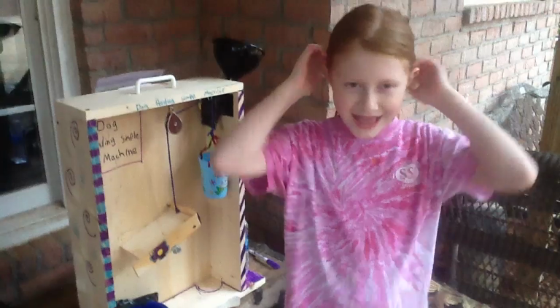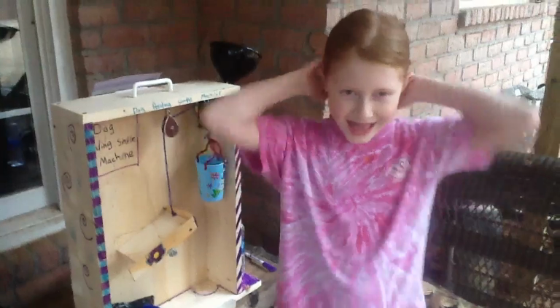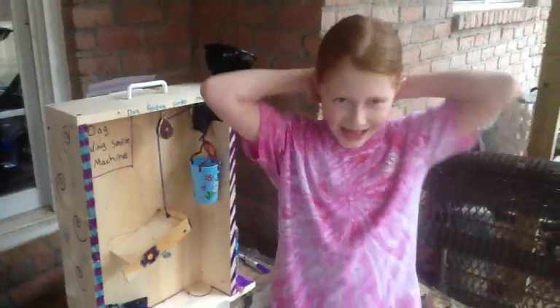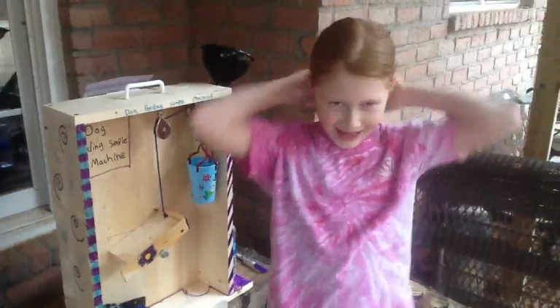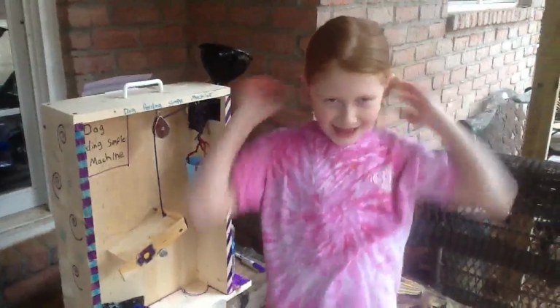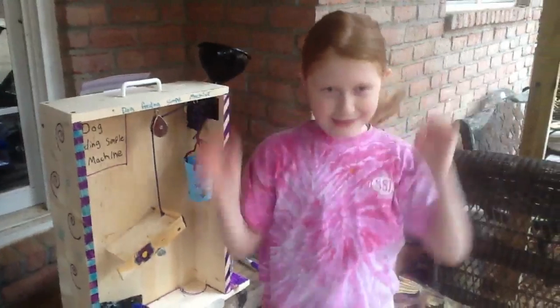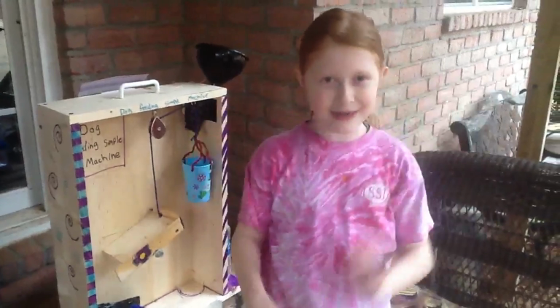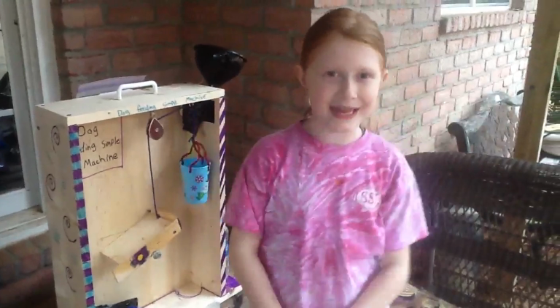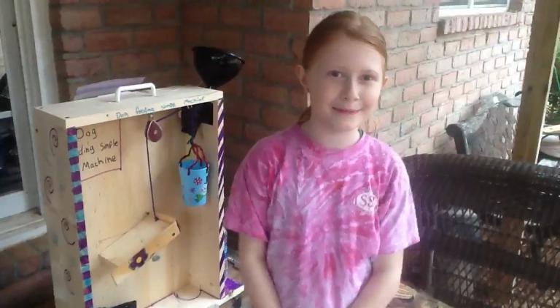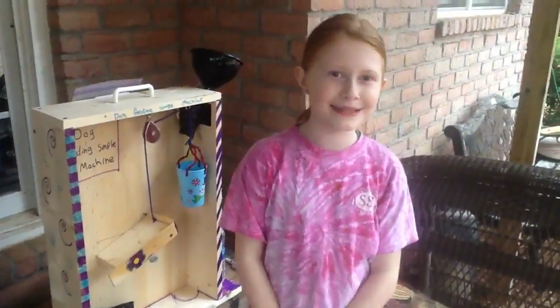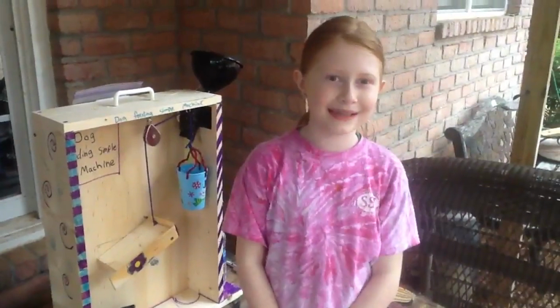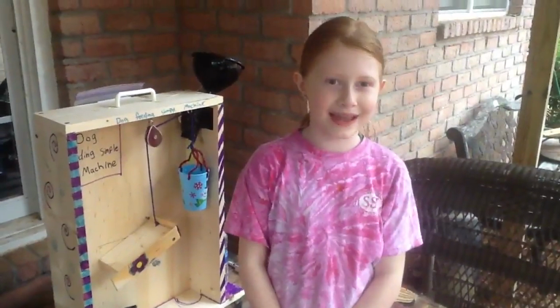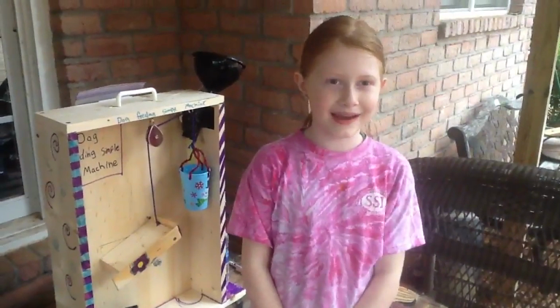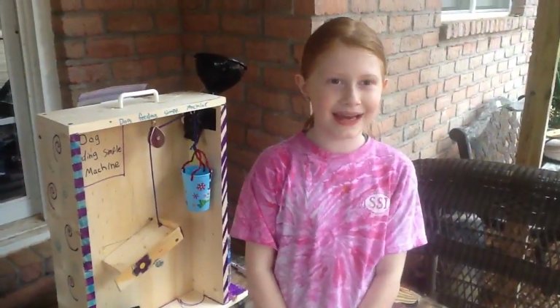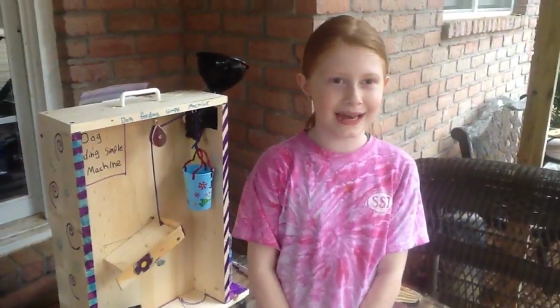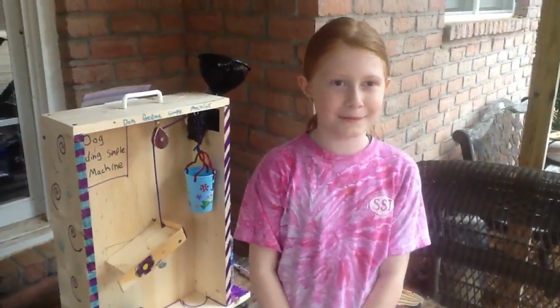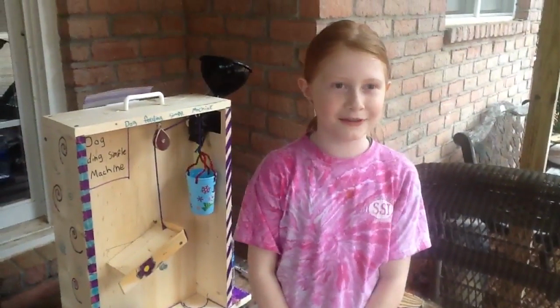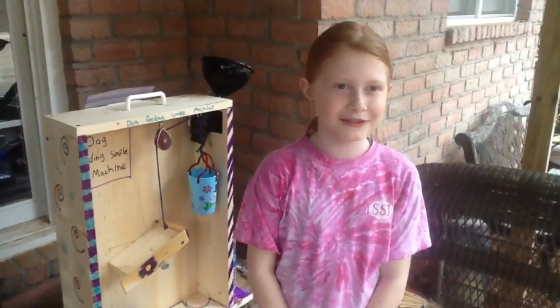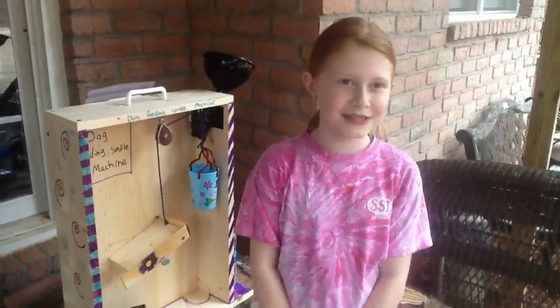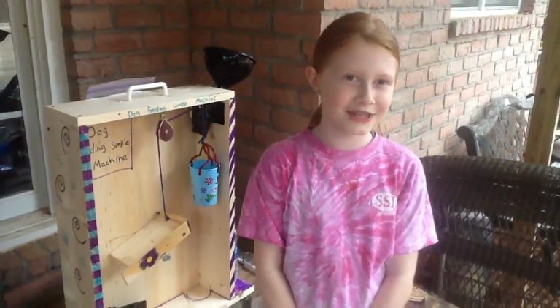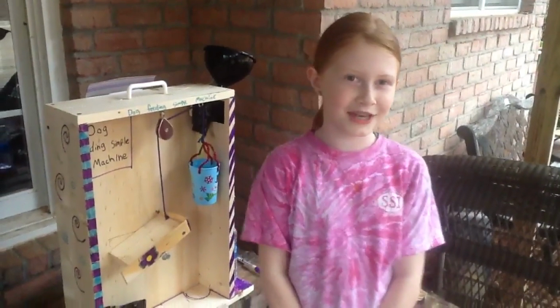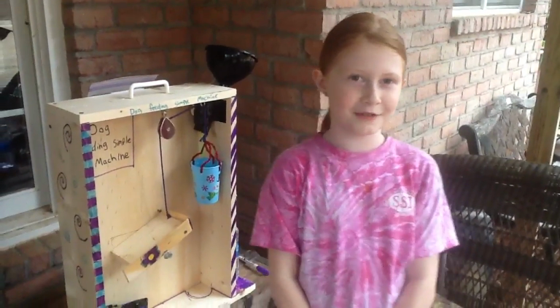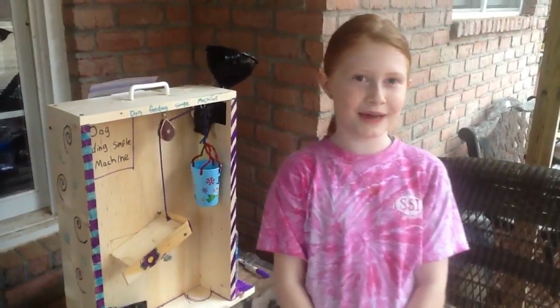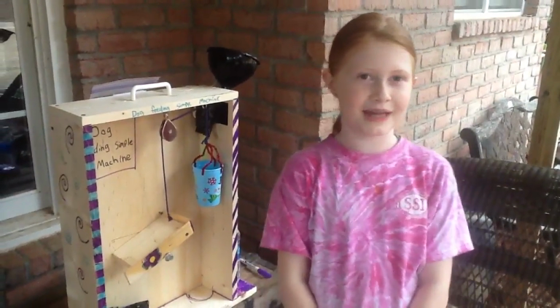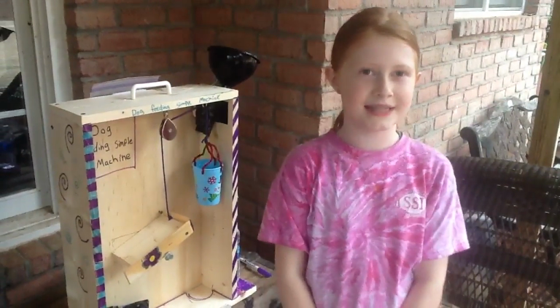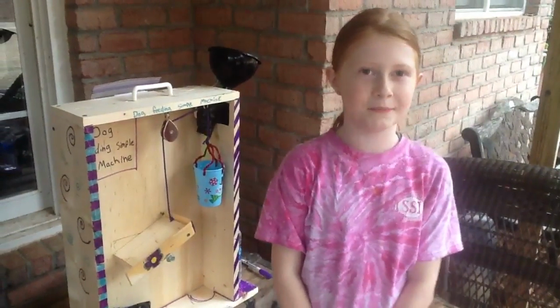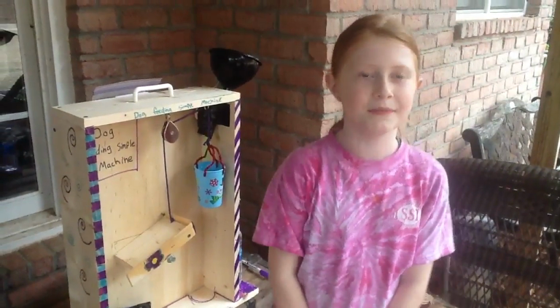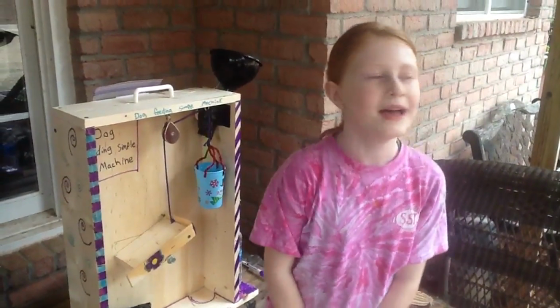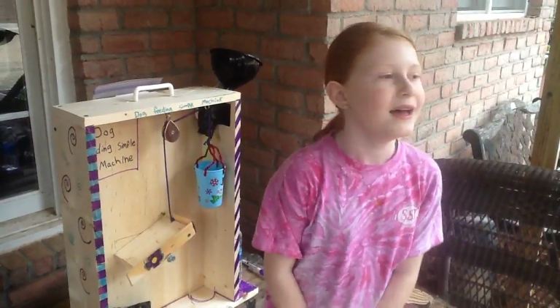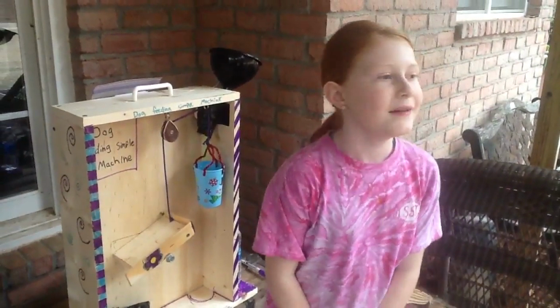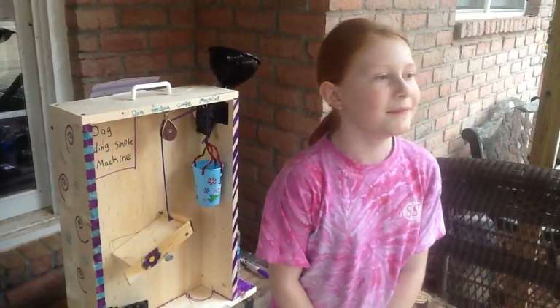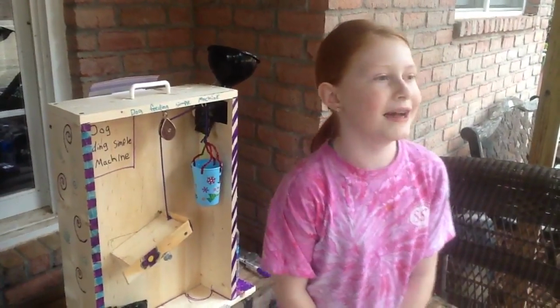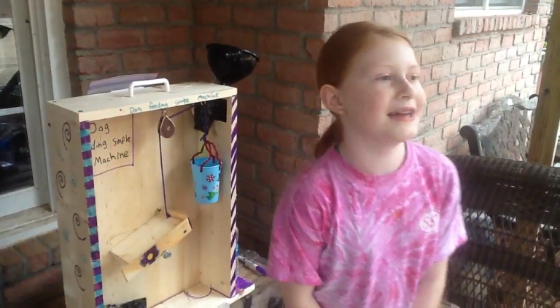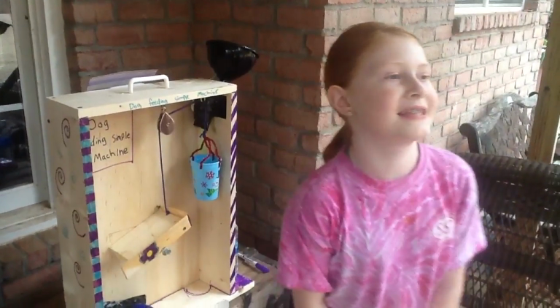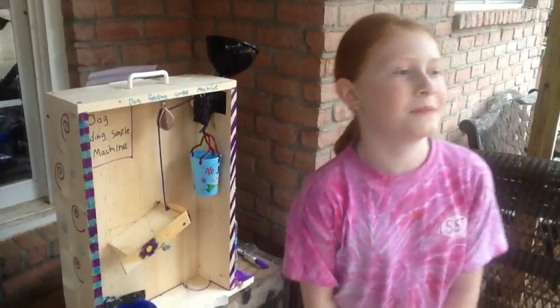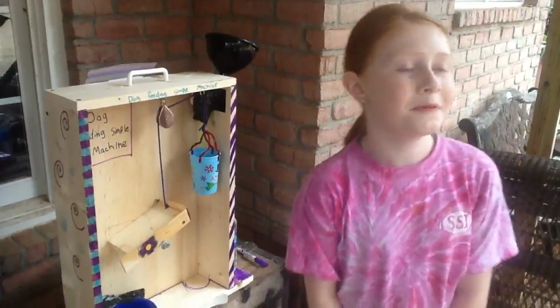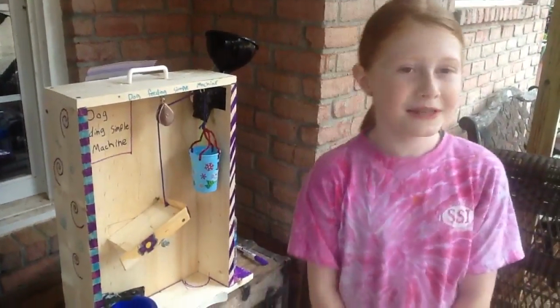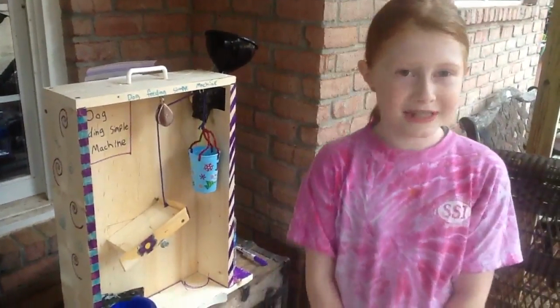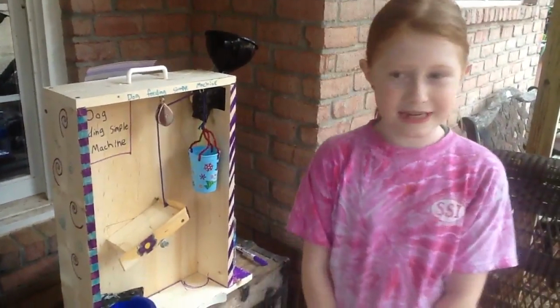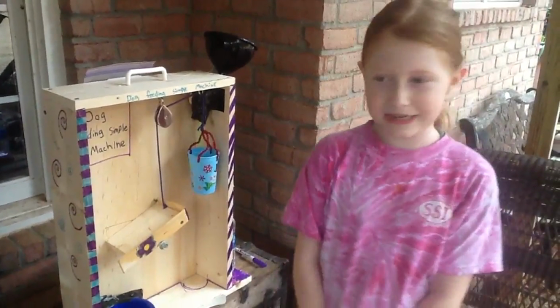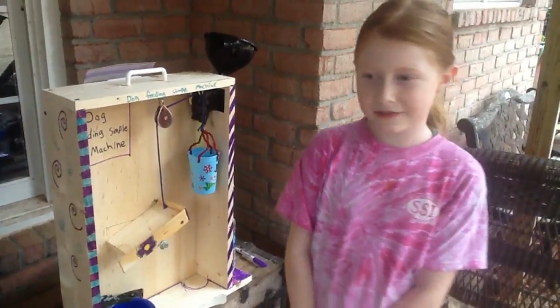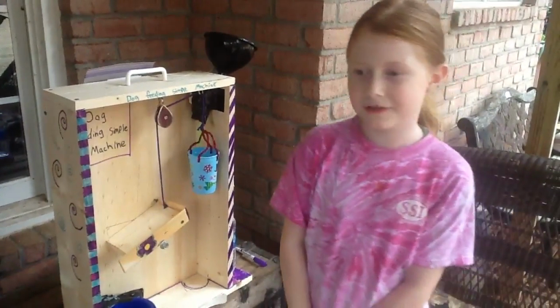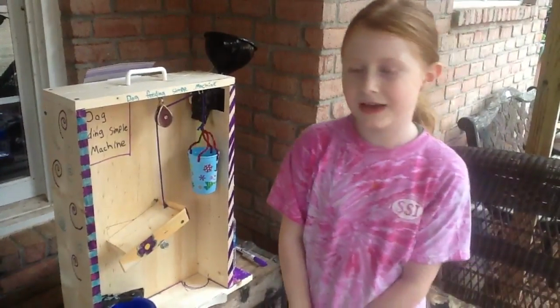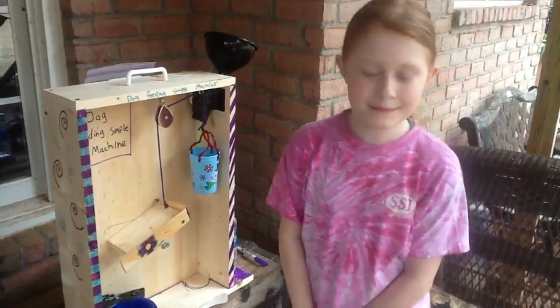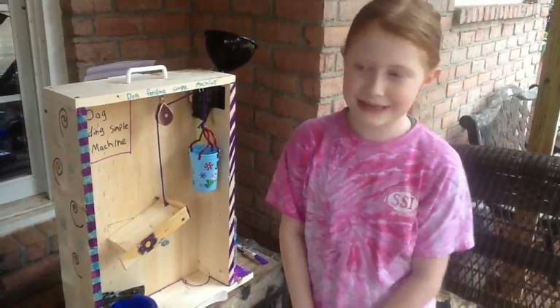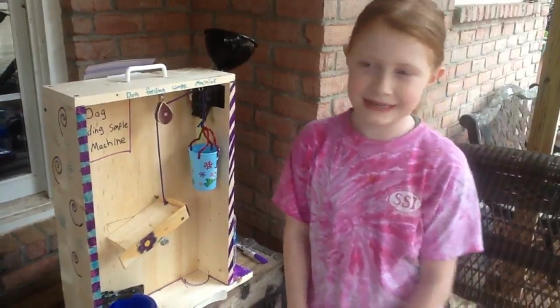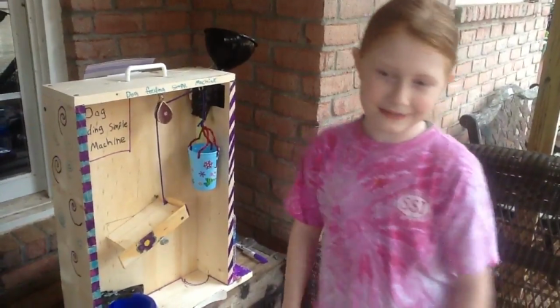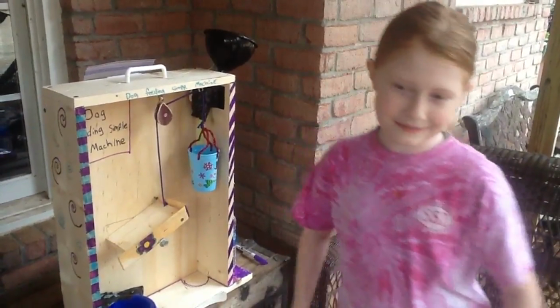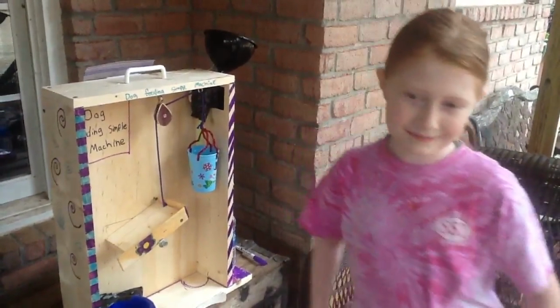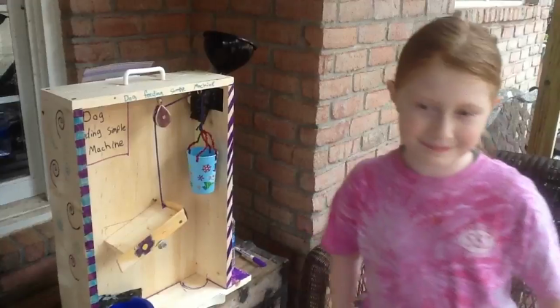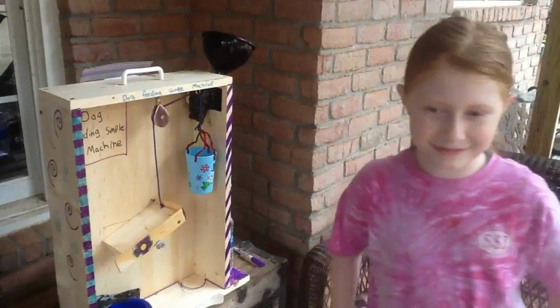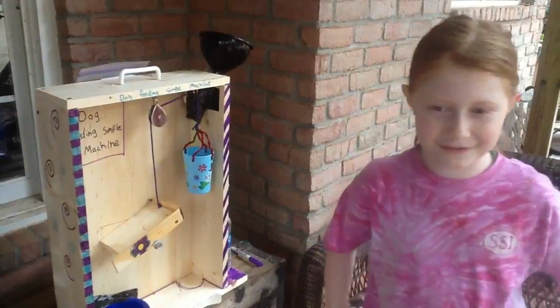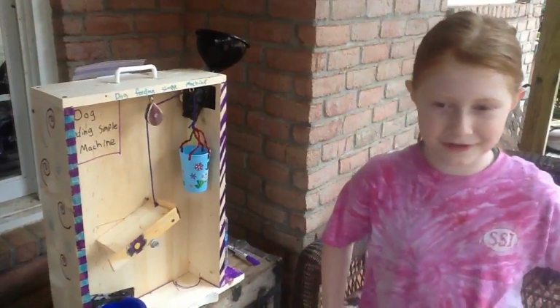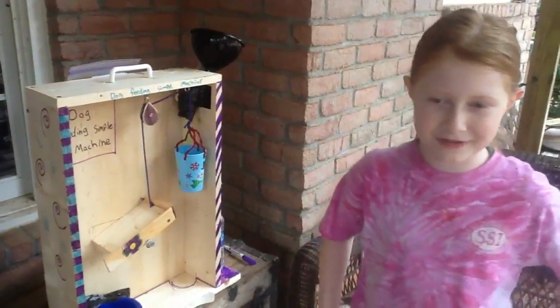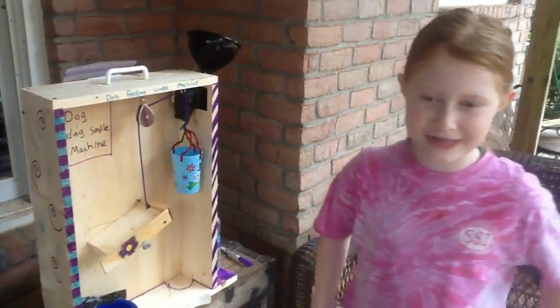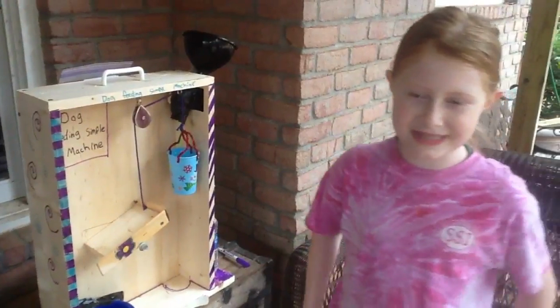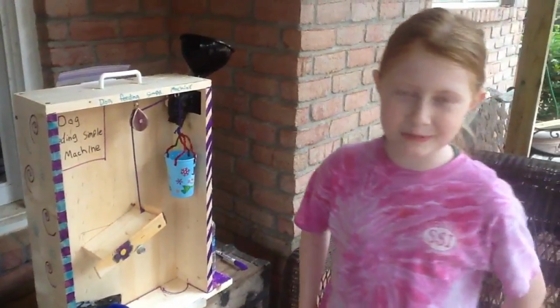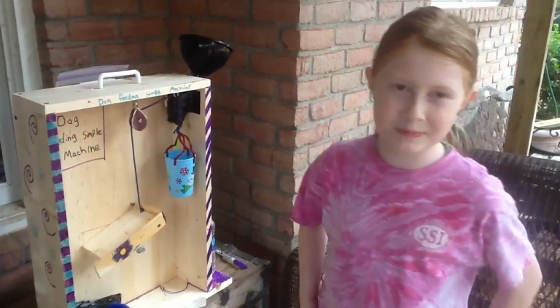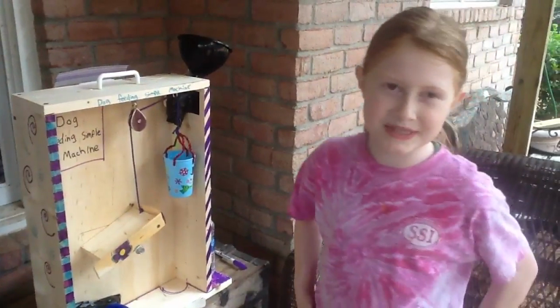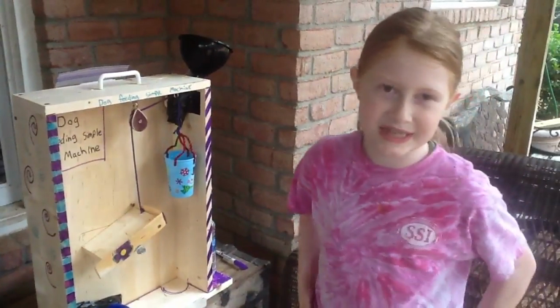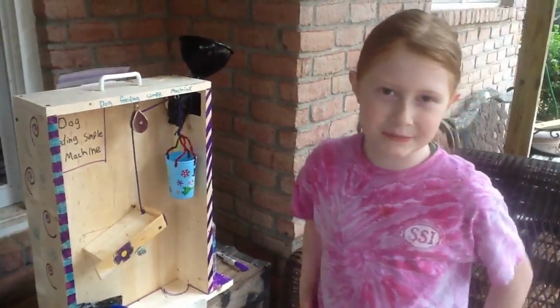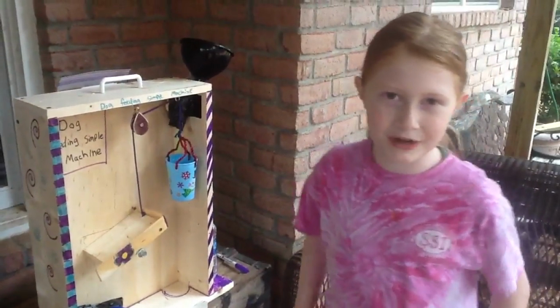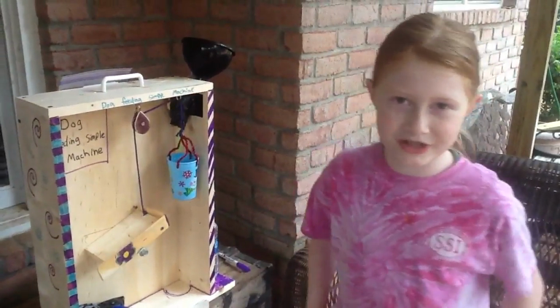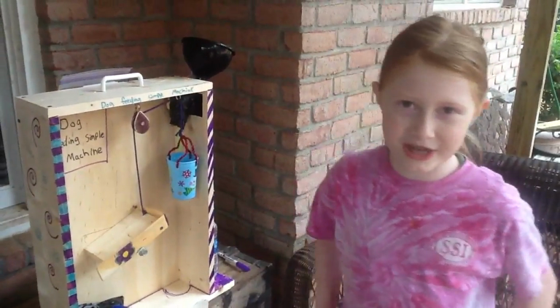Hi, my name is Claire, and I'm going to show you my 4th grade simple machine project.